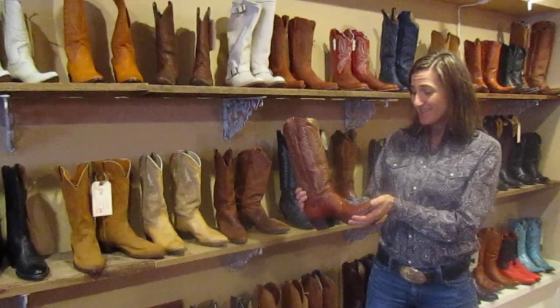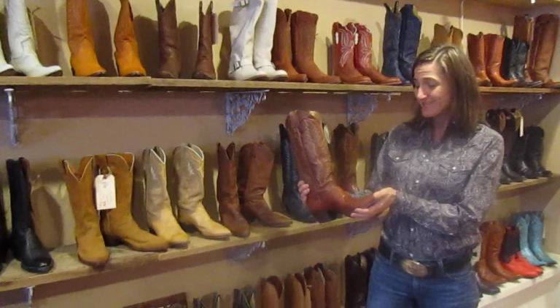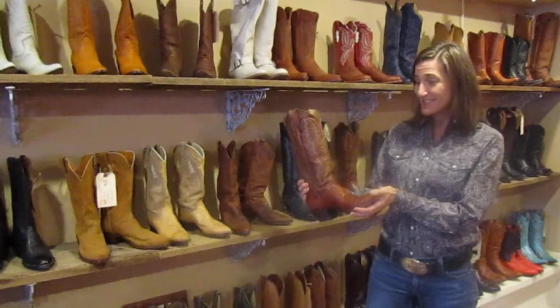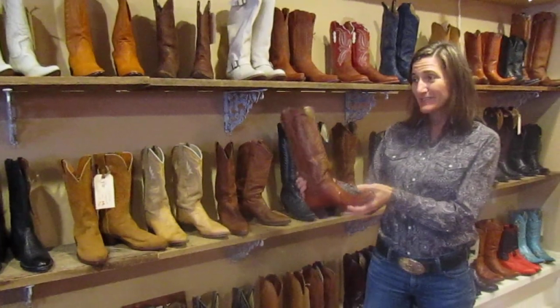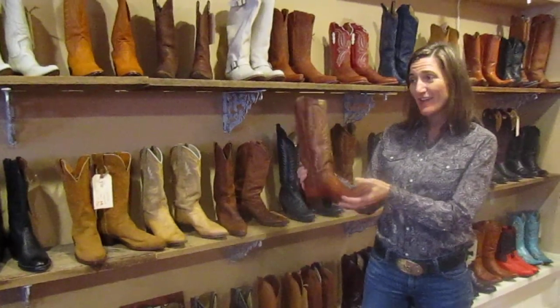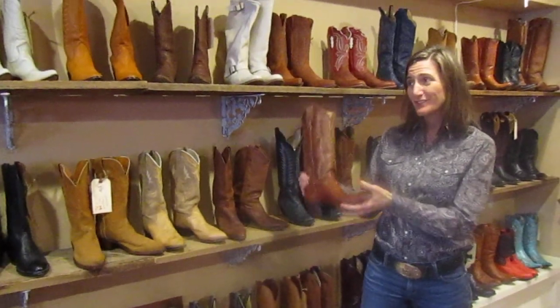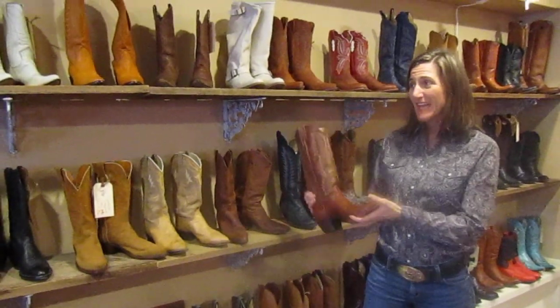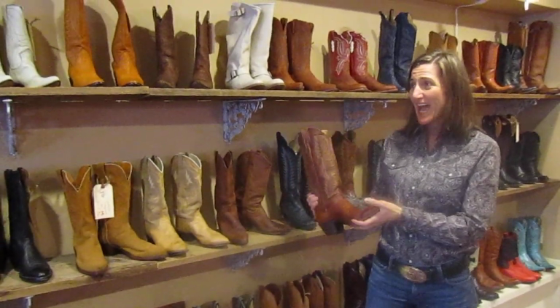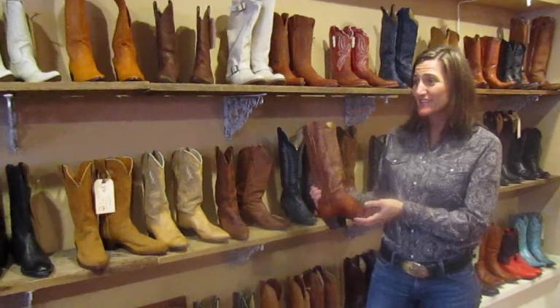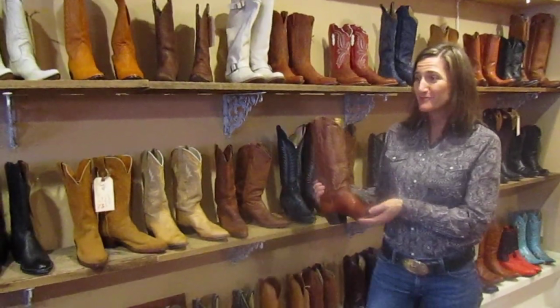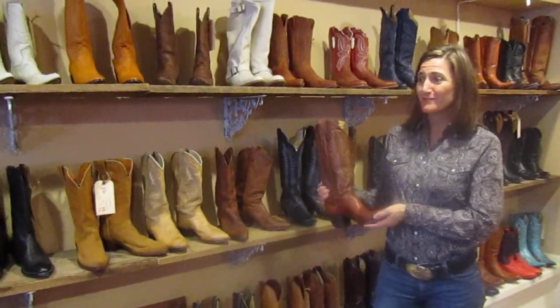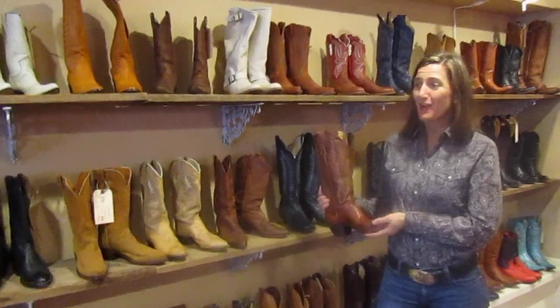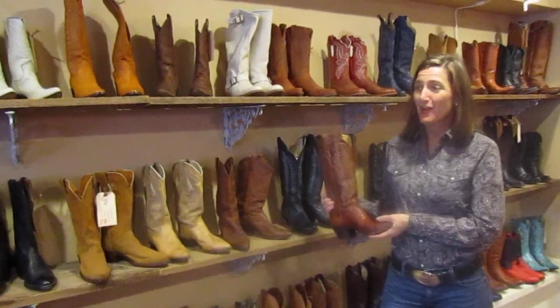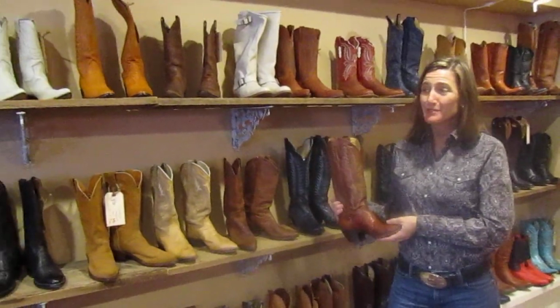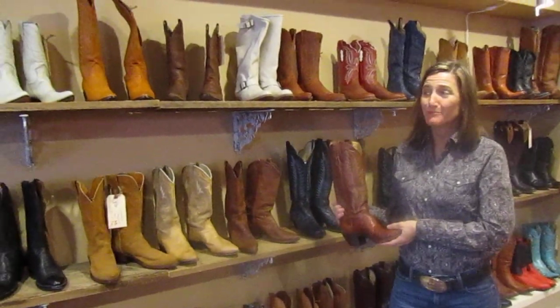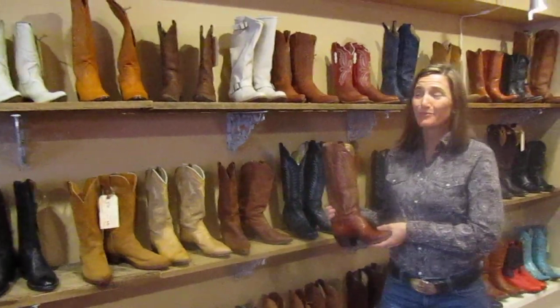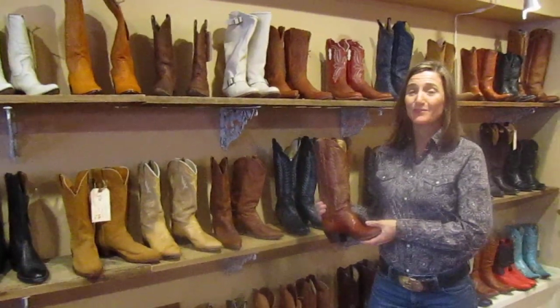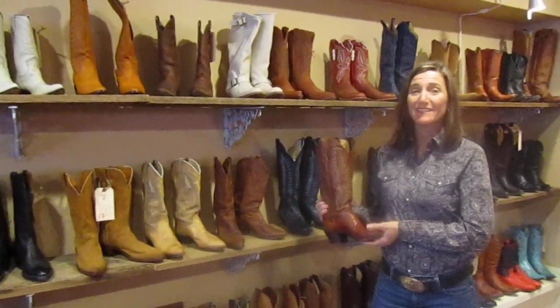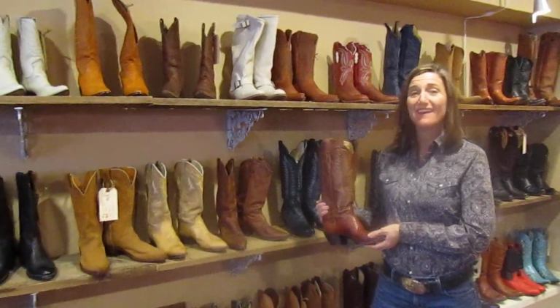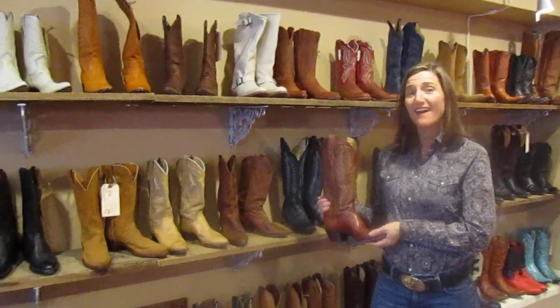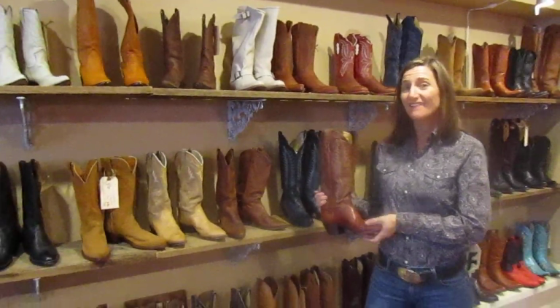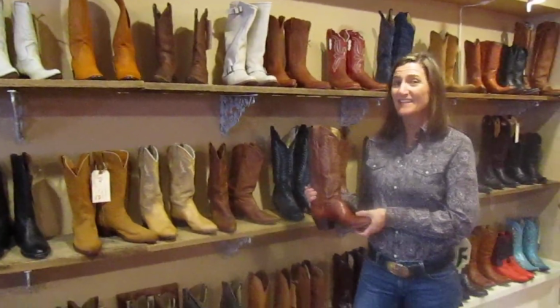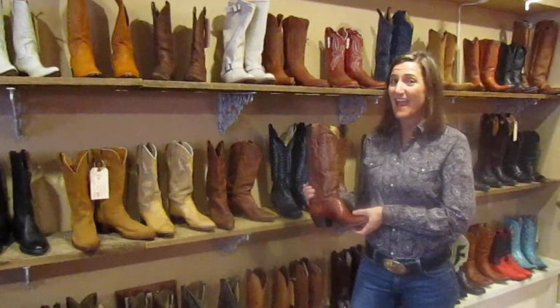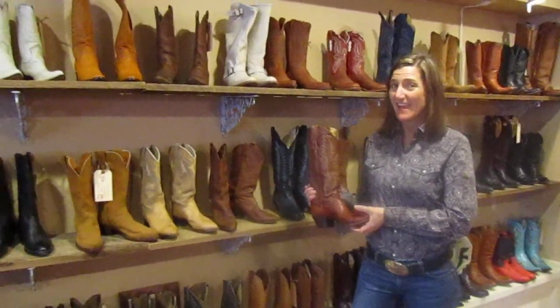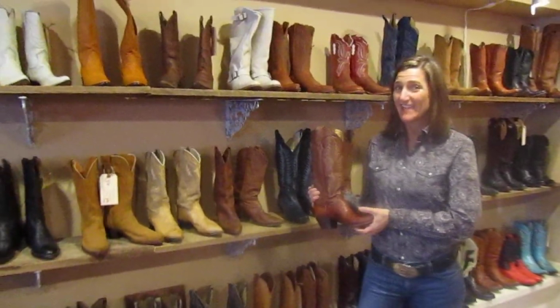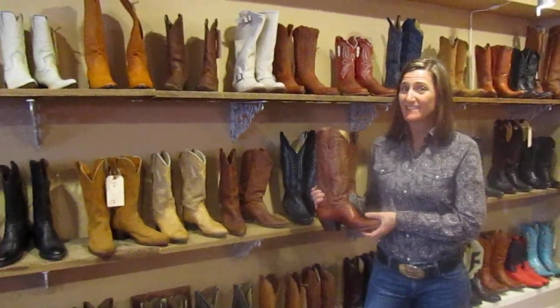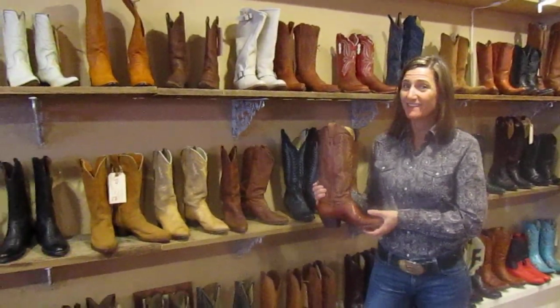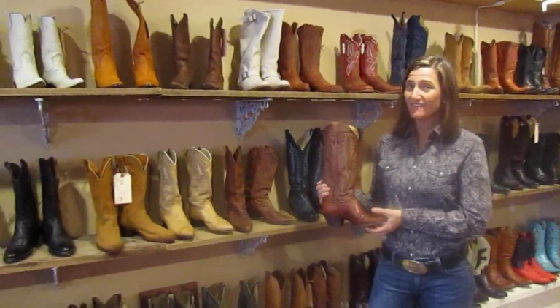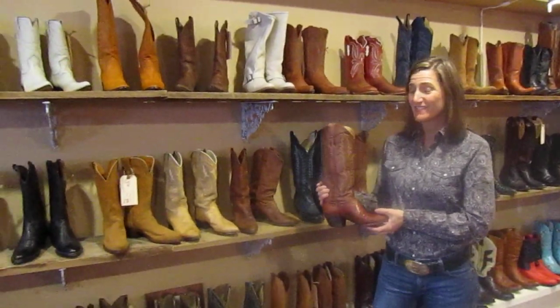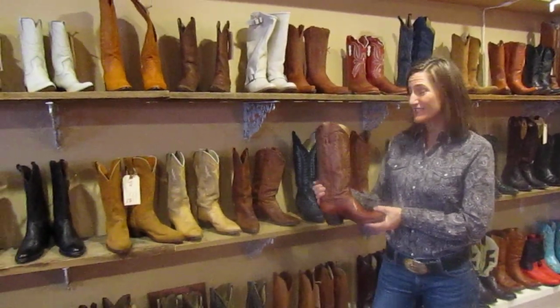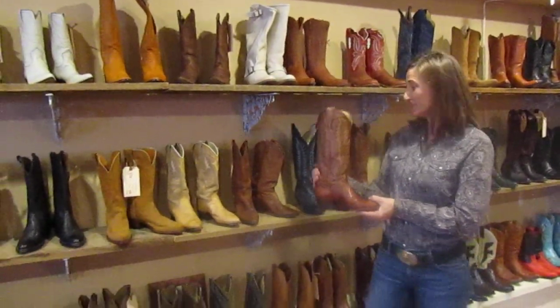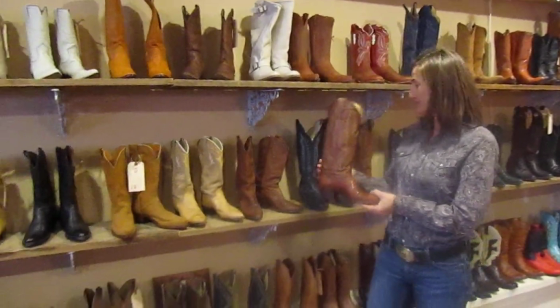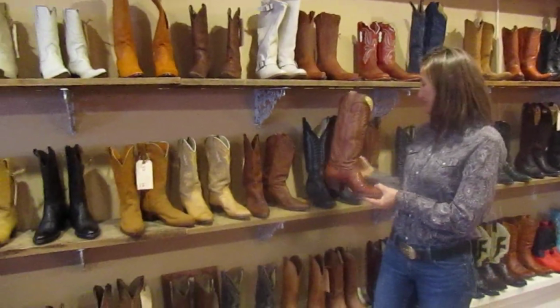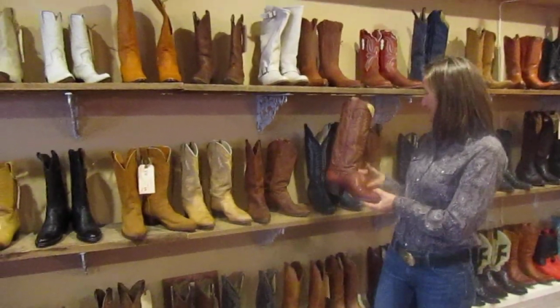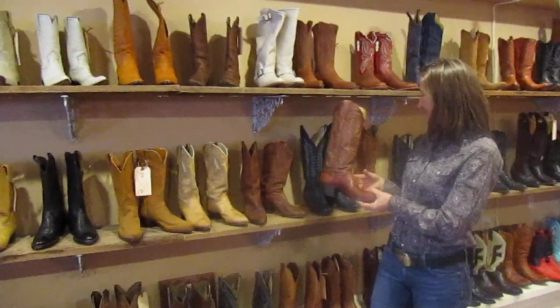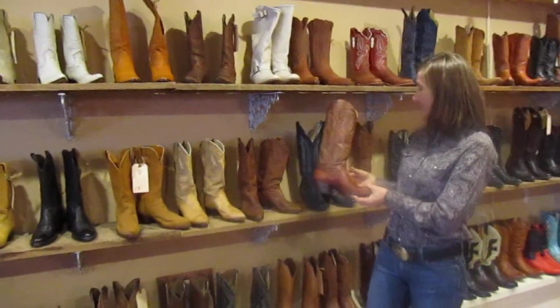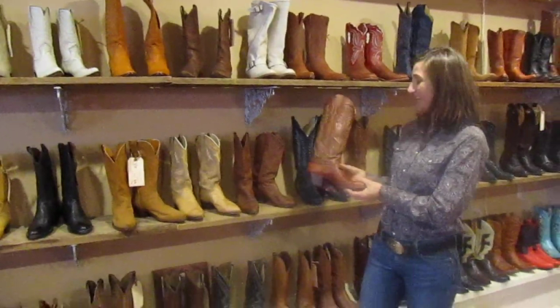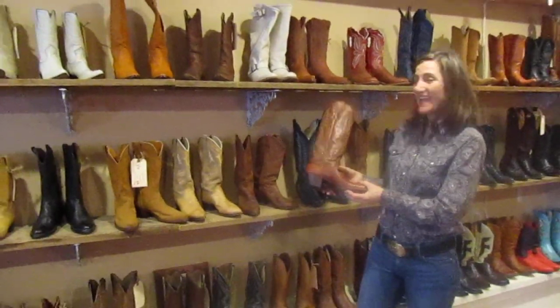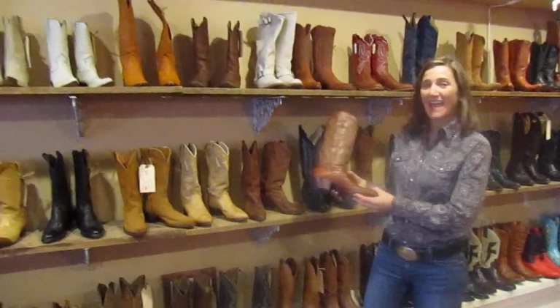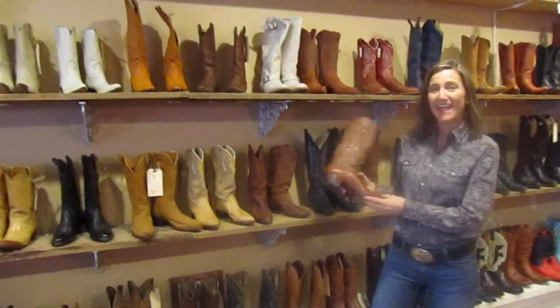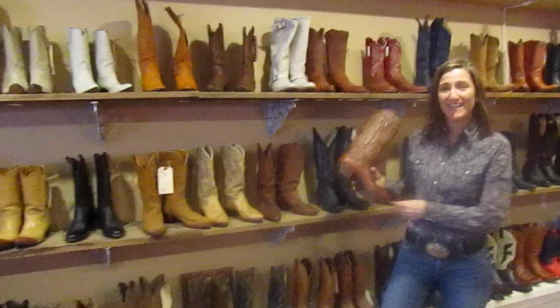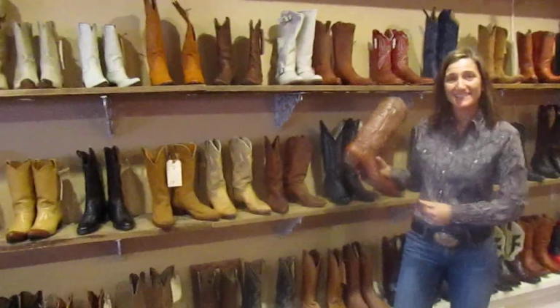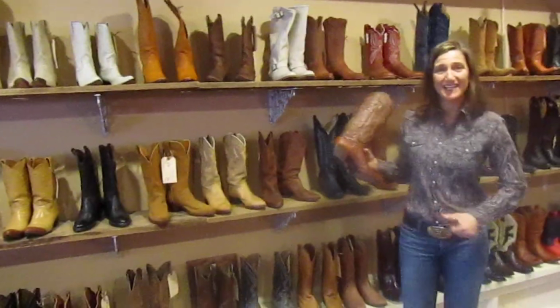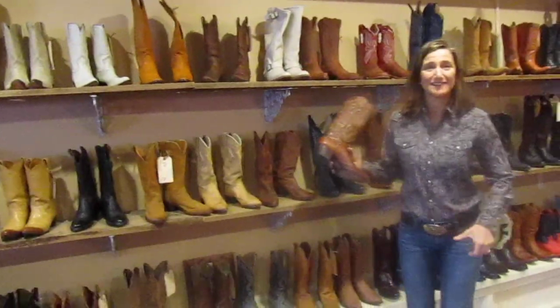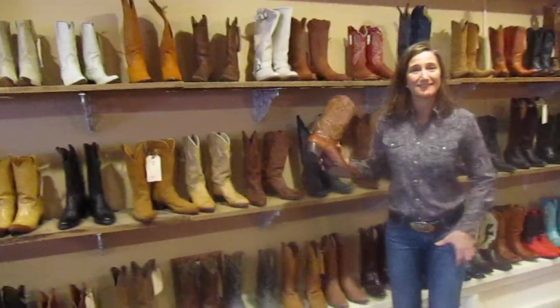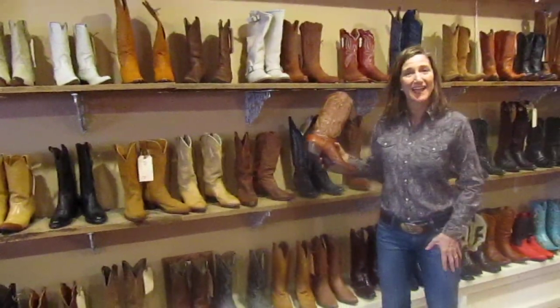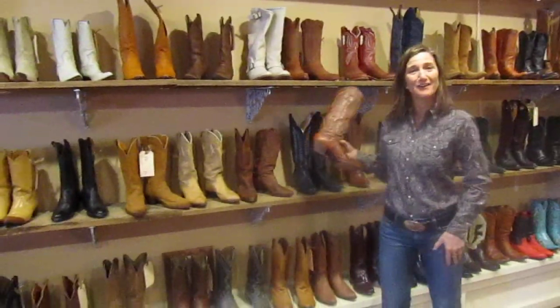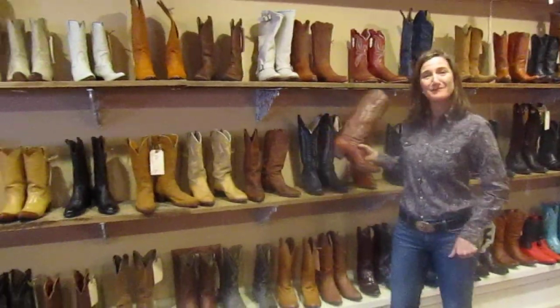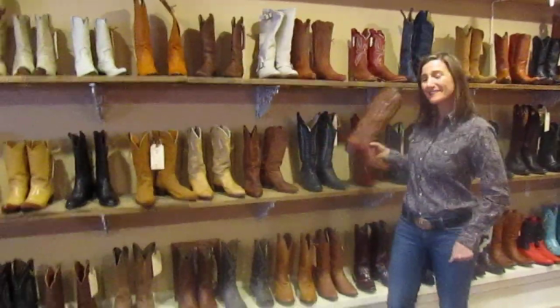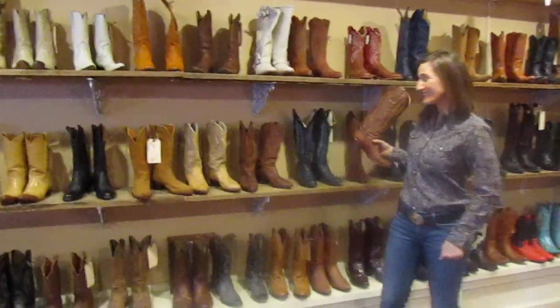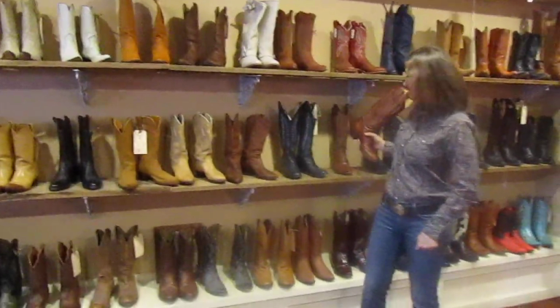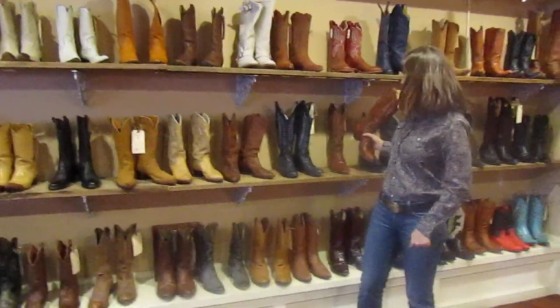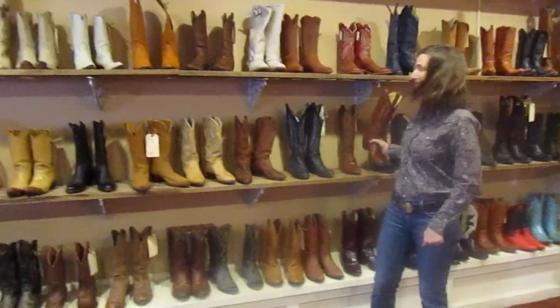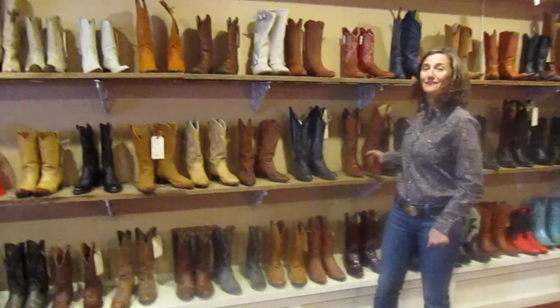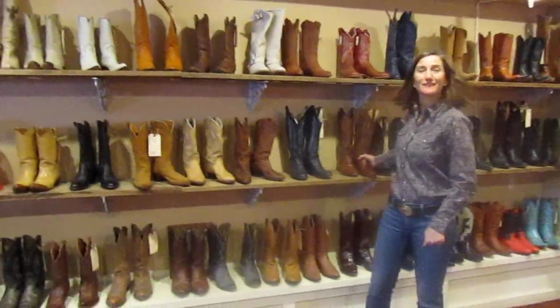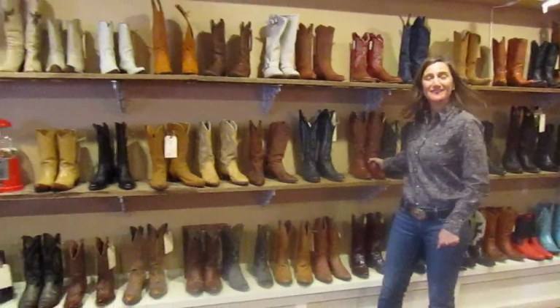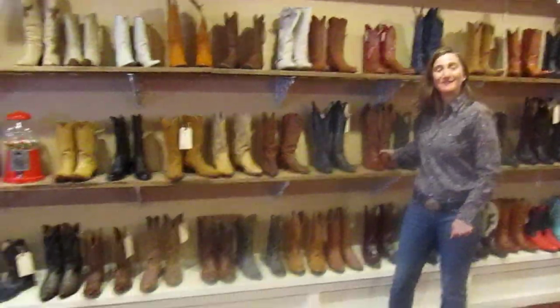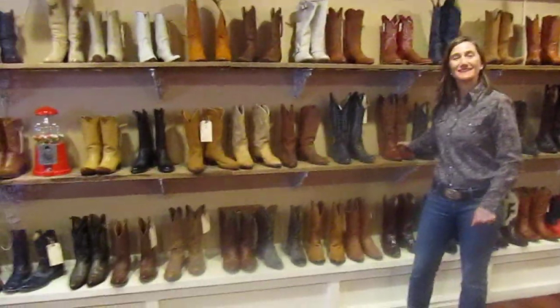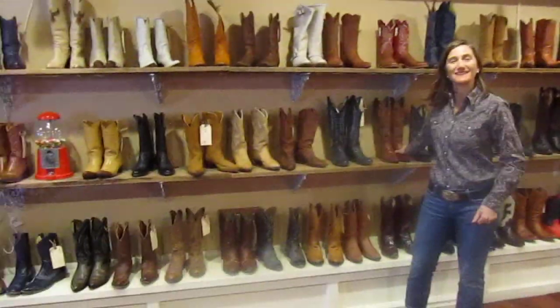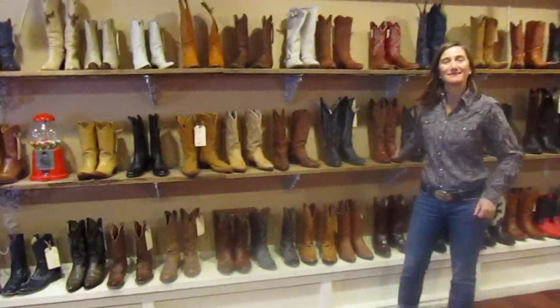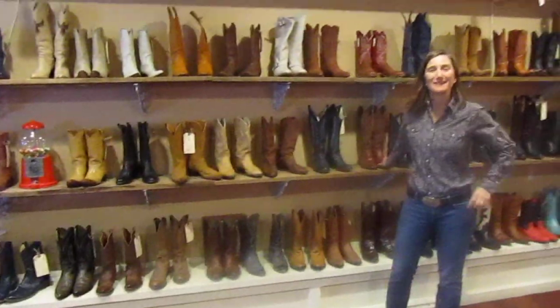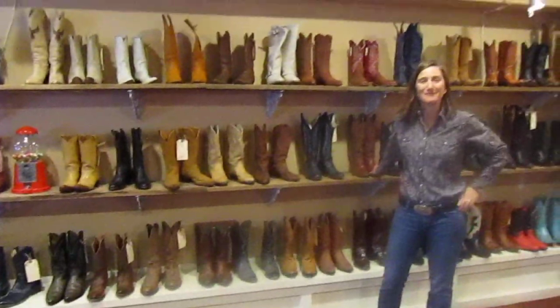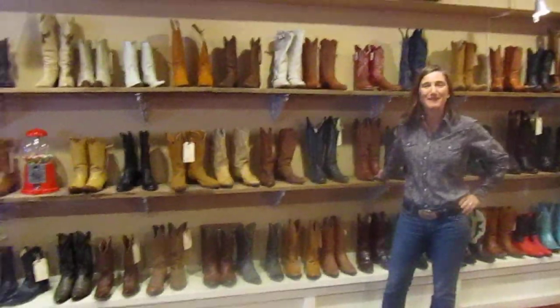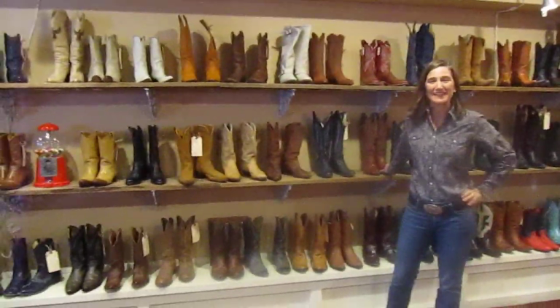So Cowgirl Cash — we've got pre-loved and vintage boots, and I hope you look us up the next time you come to Bend.